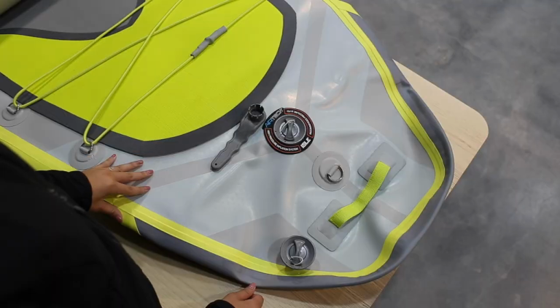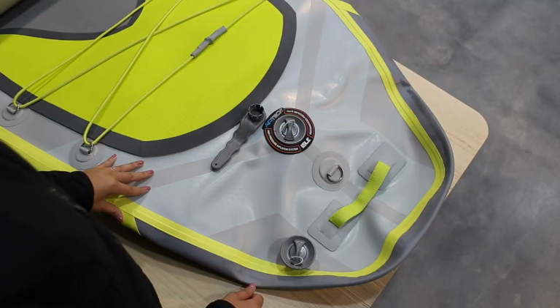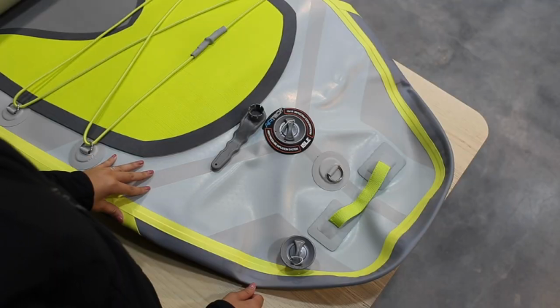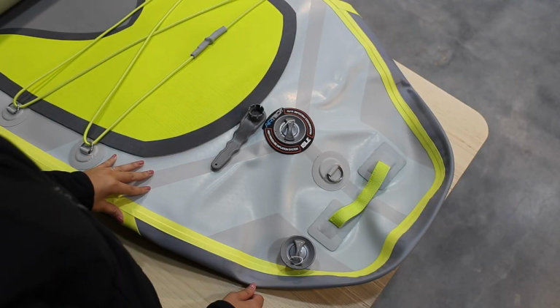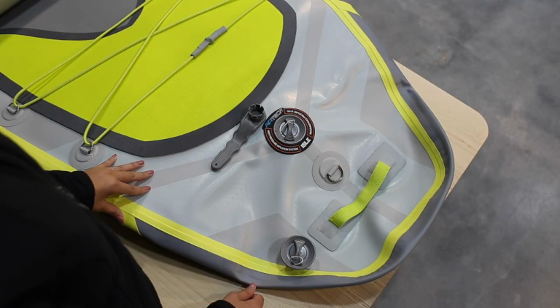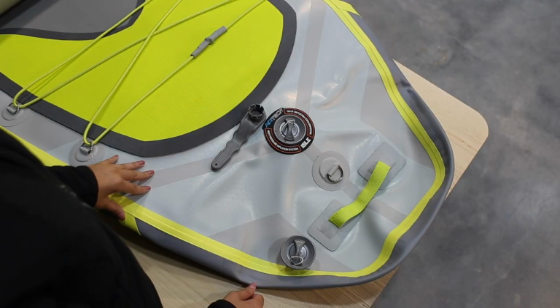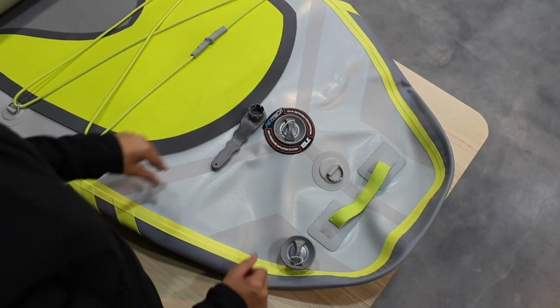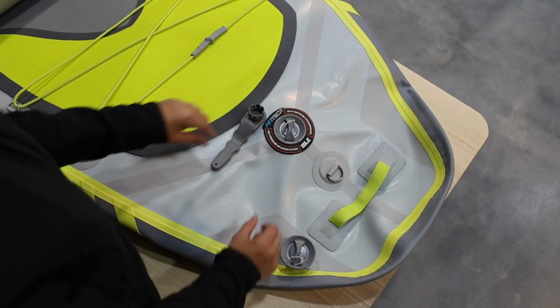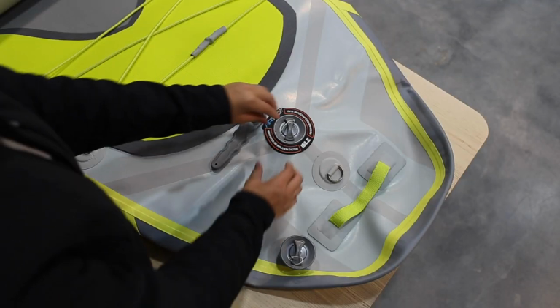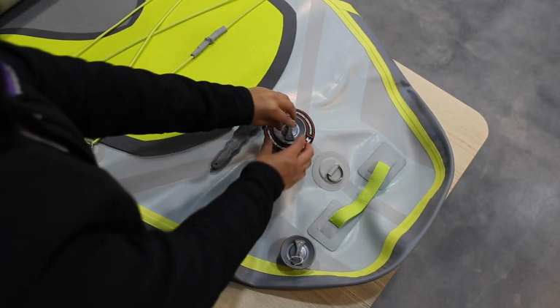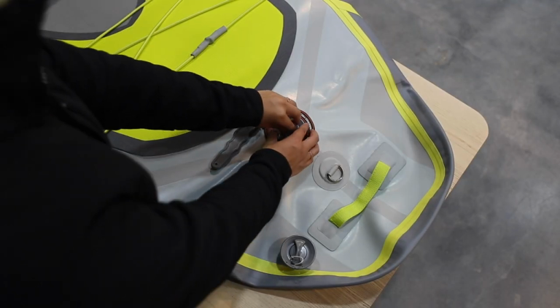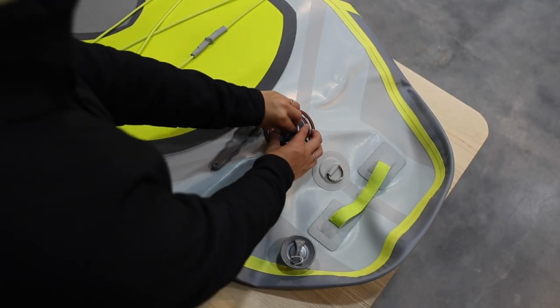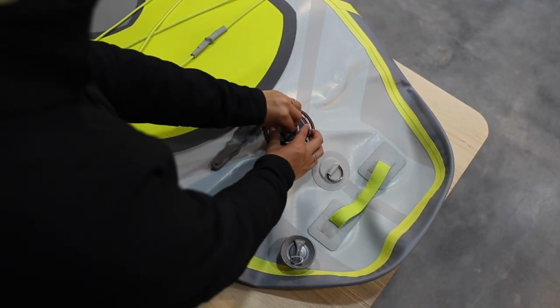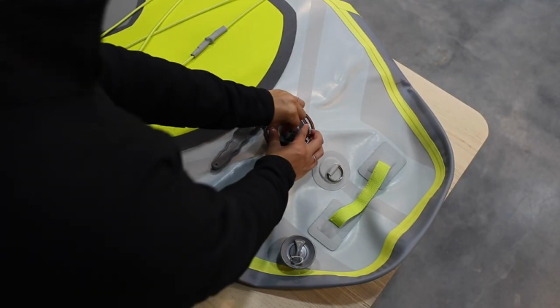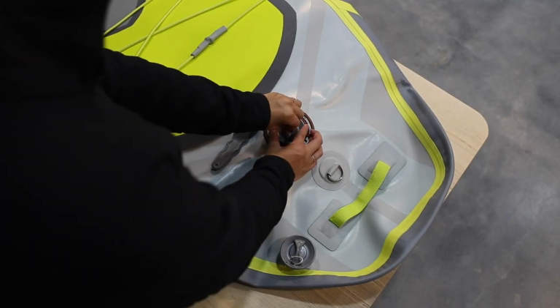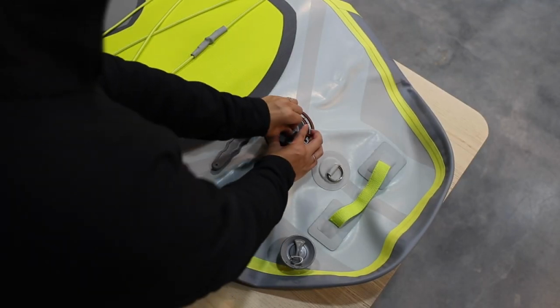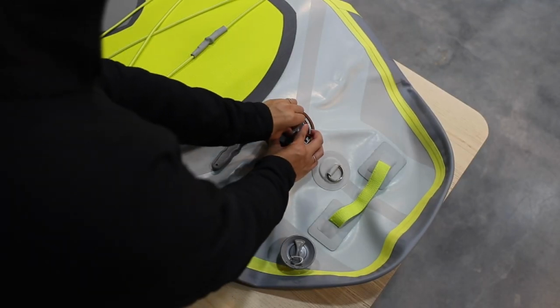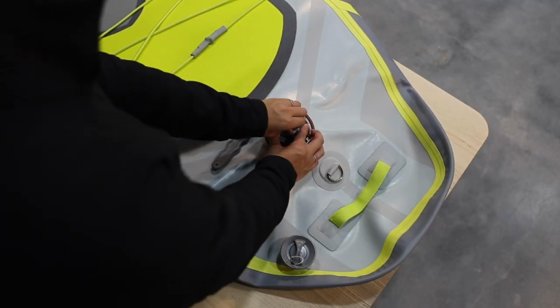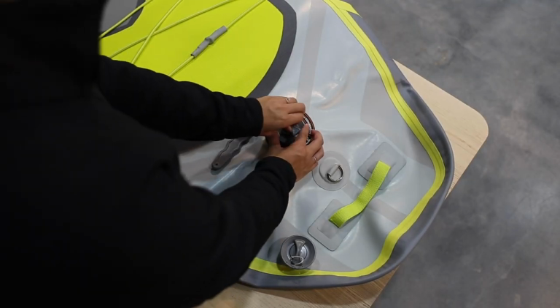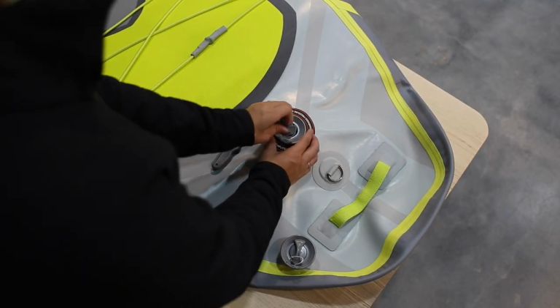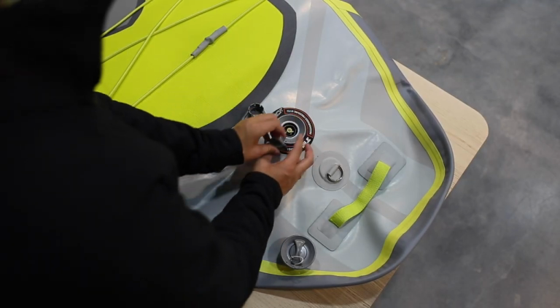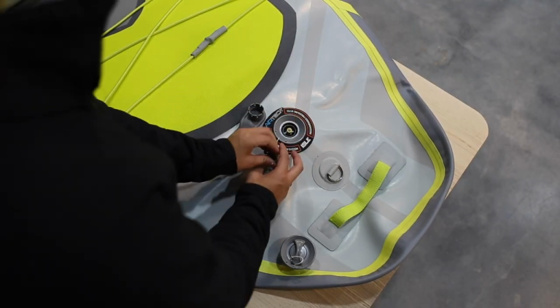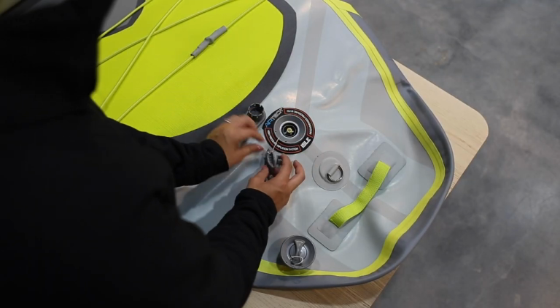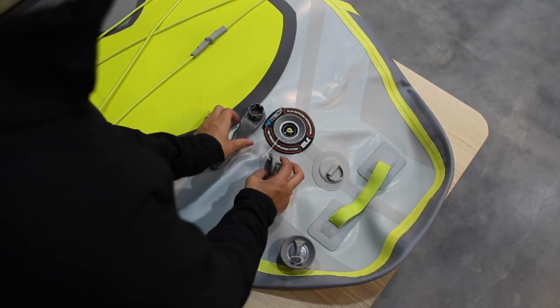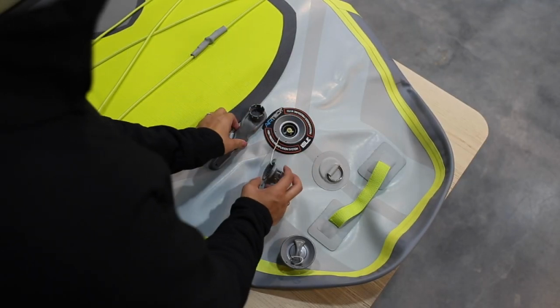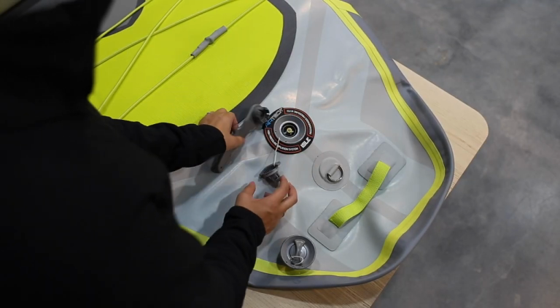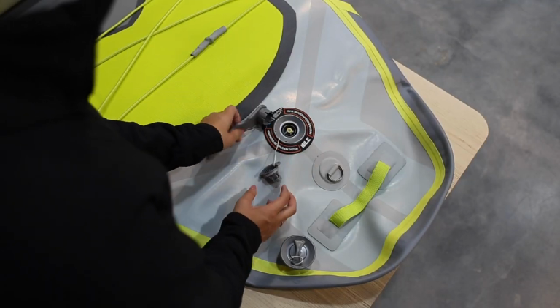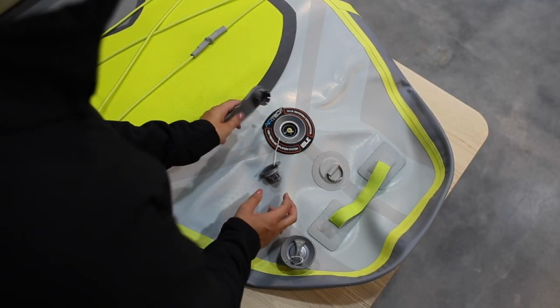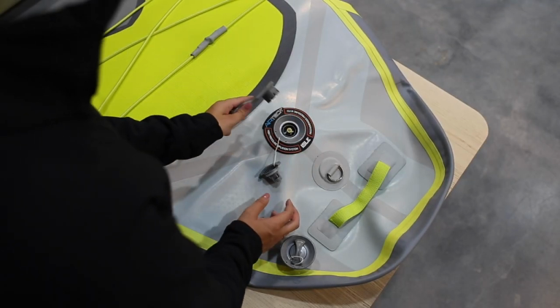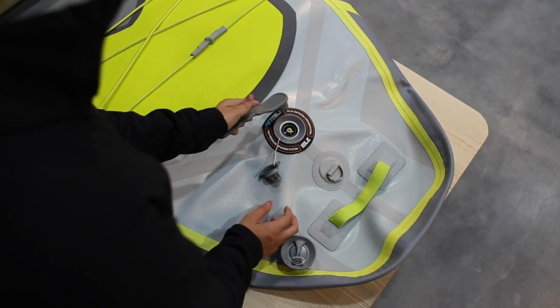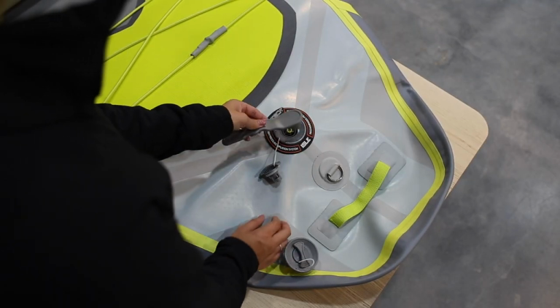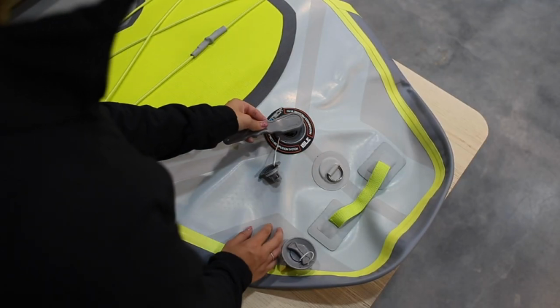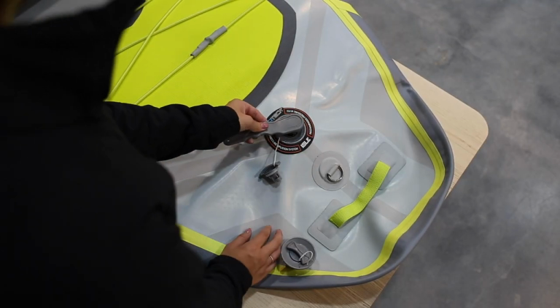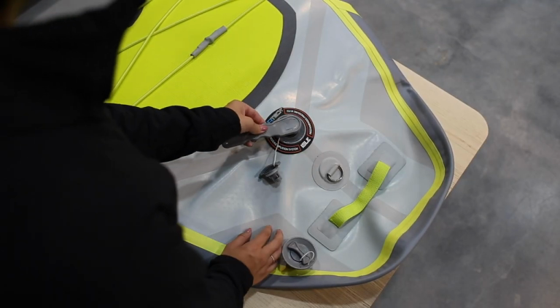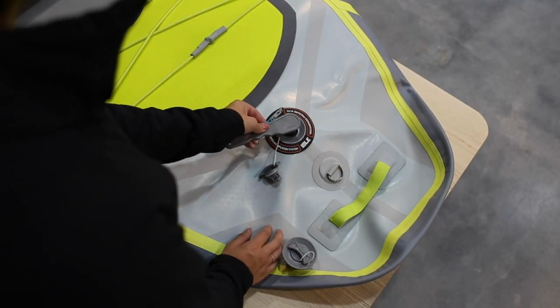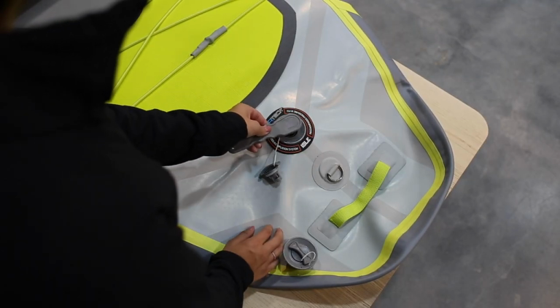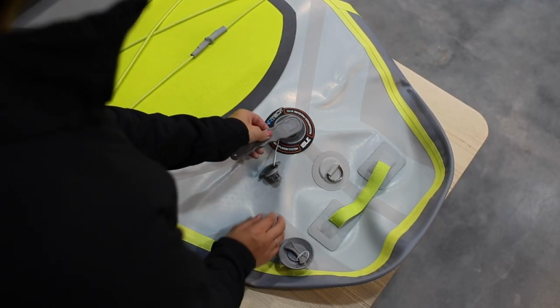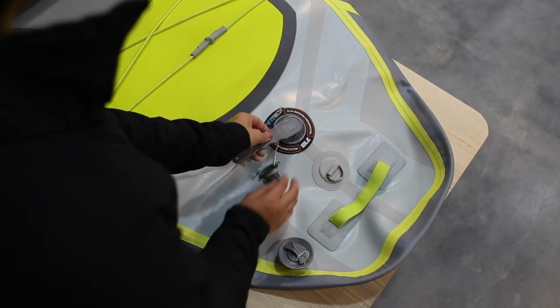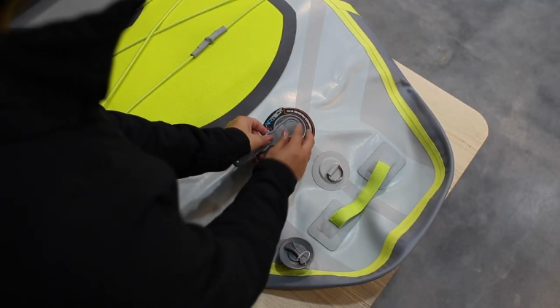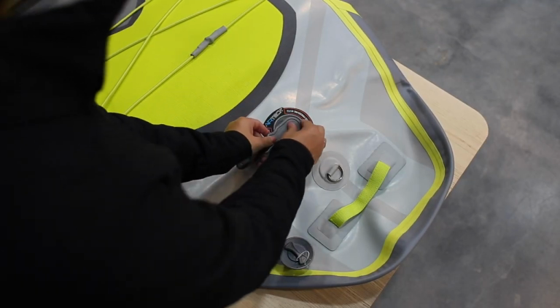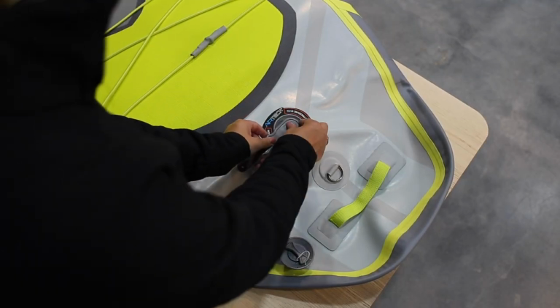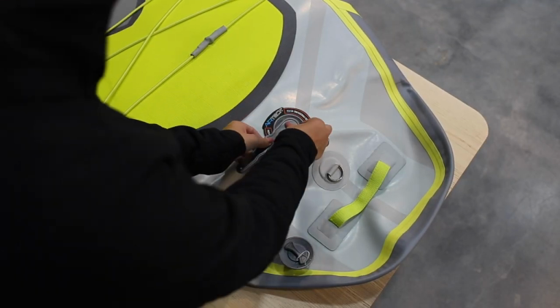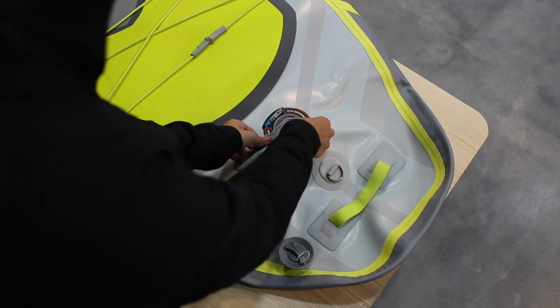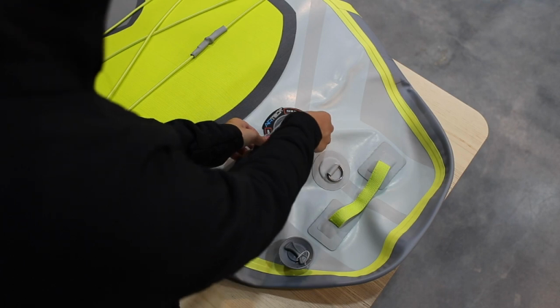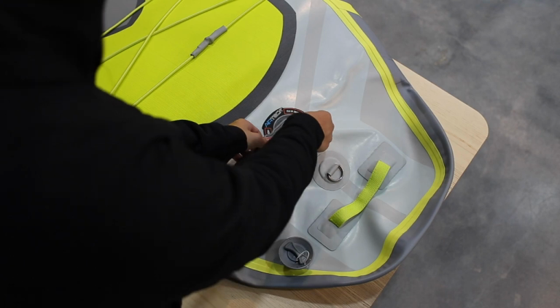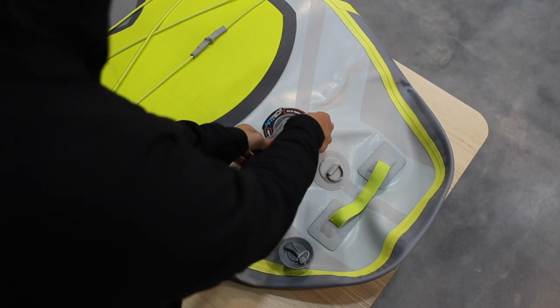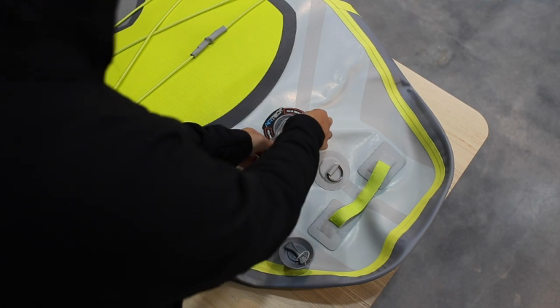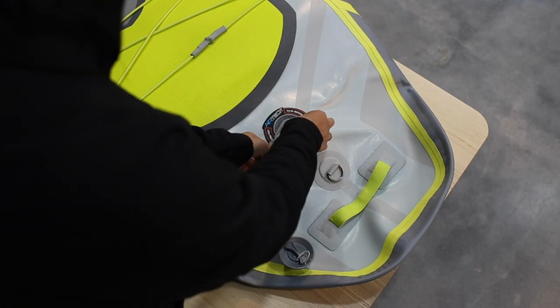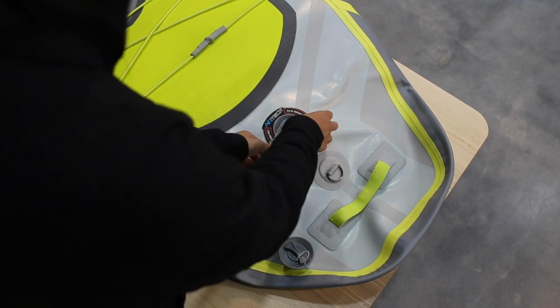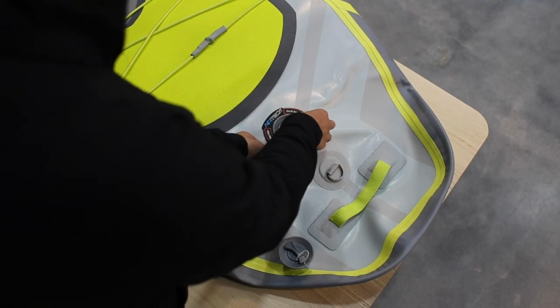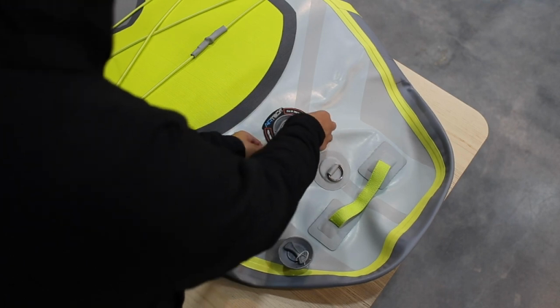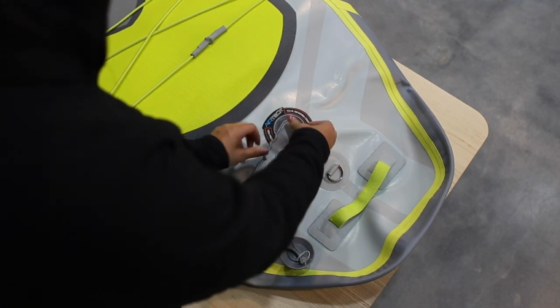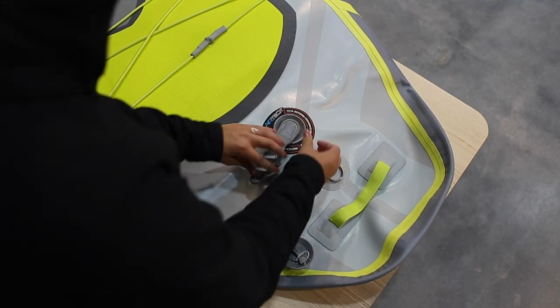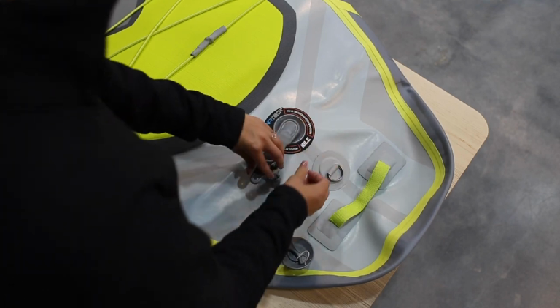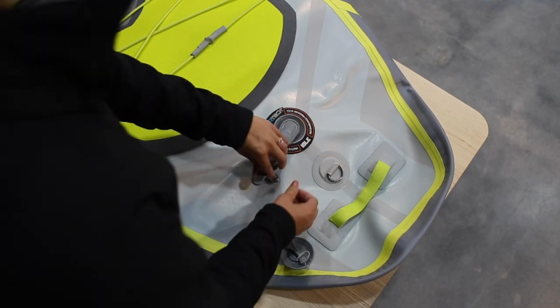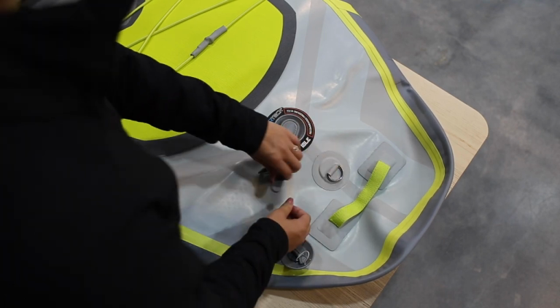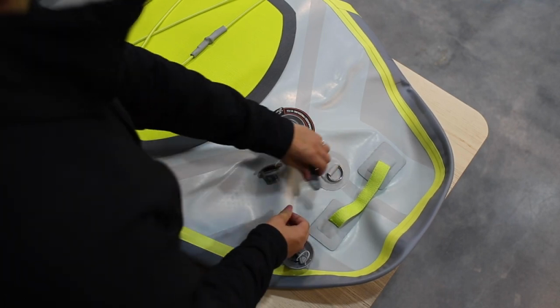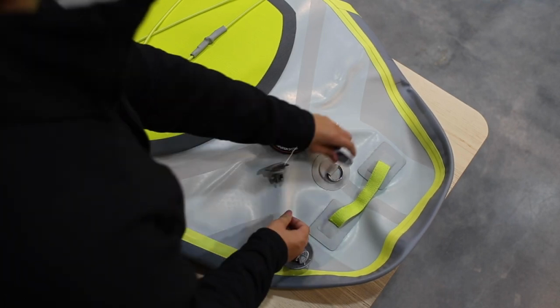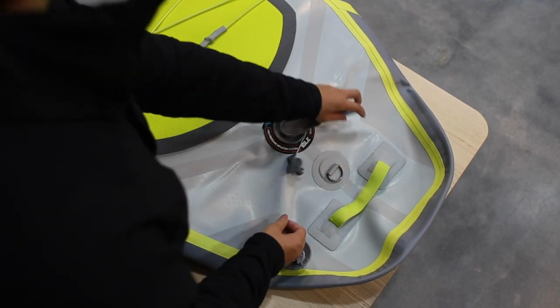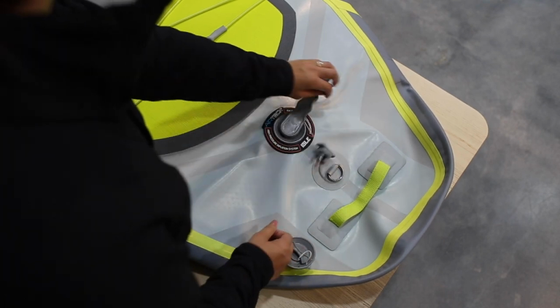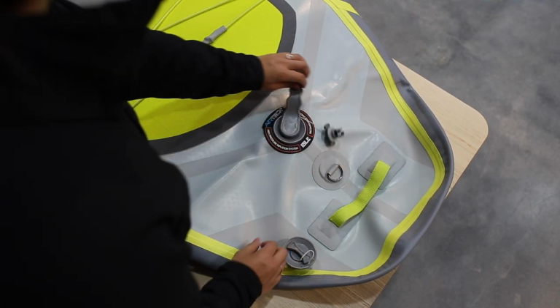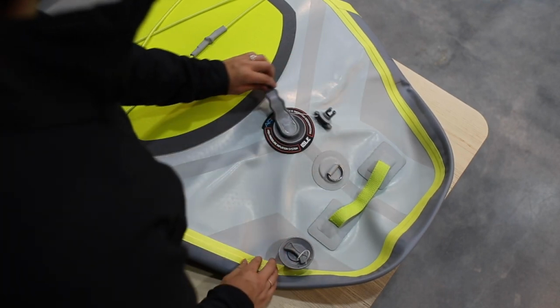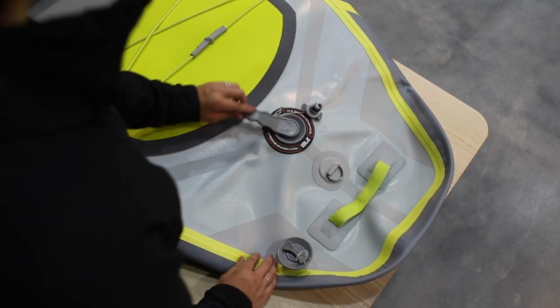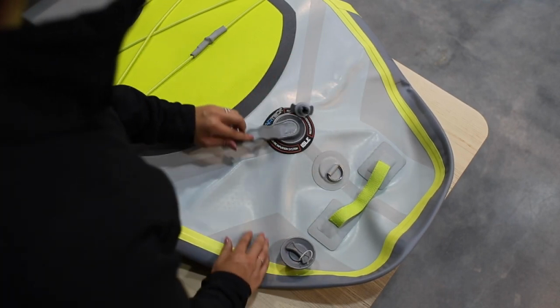First and foremost, you want to make sure your board is completely deflated. Undo the dust cap and insert your valve wrench into the valve.